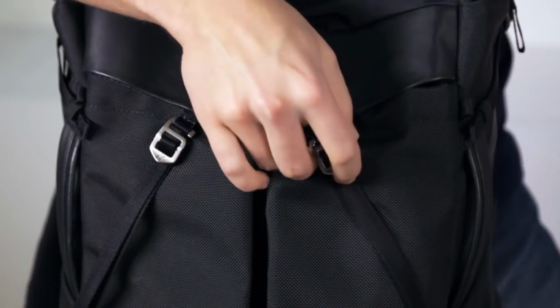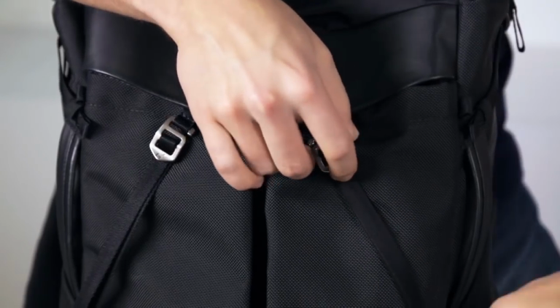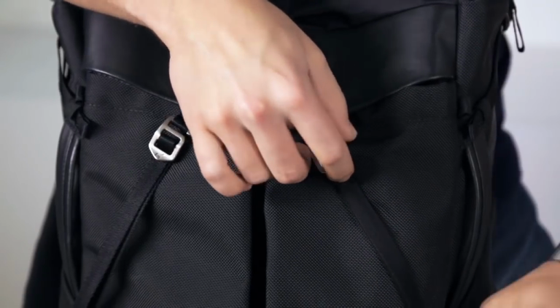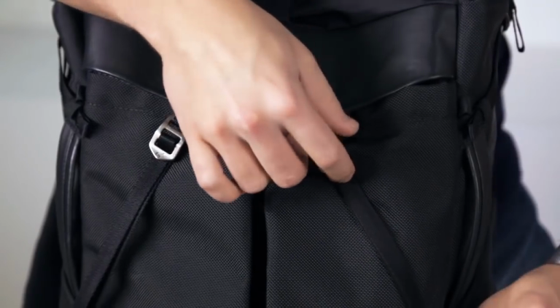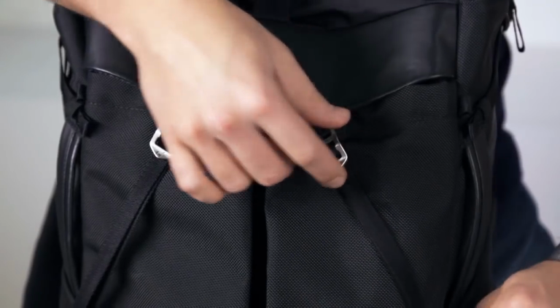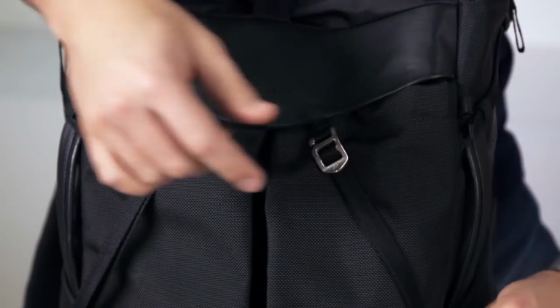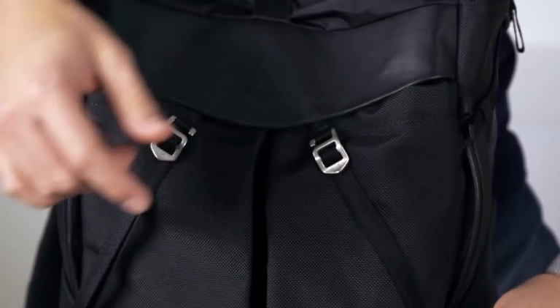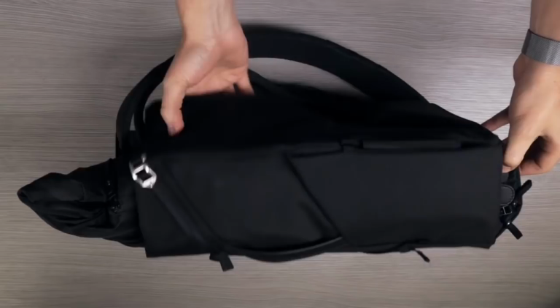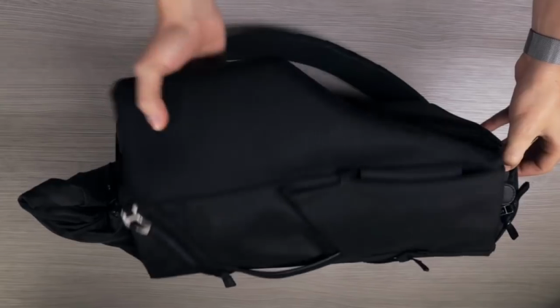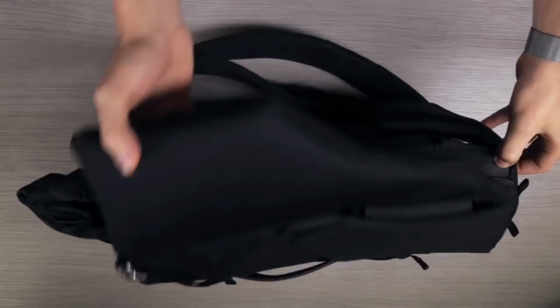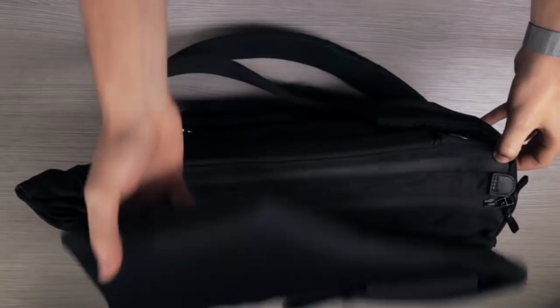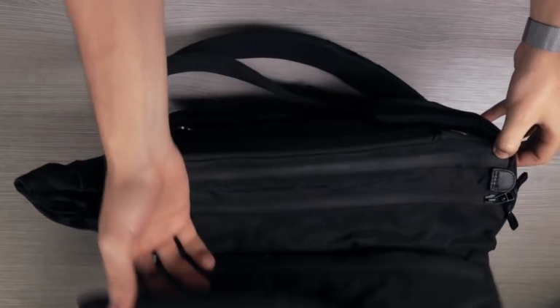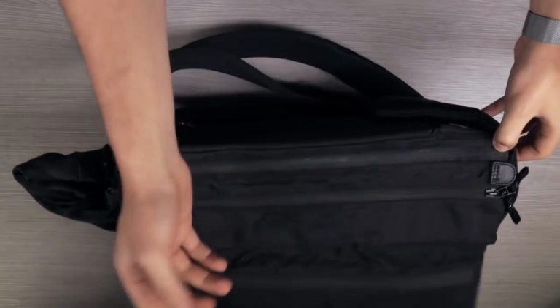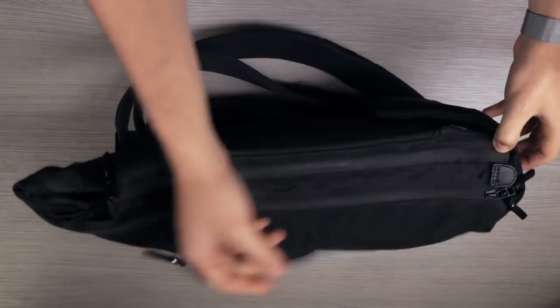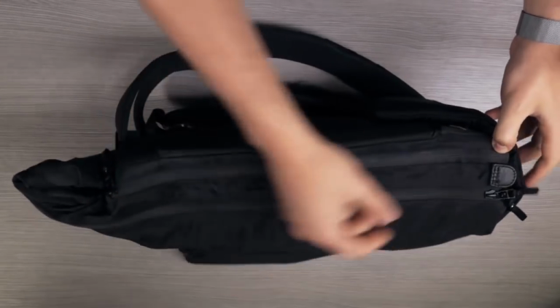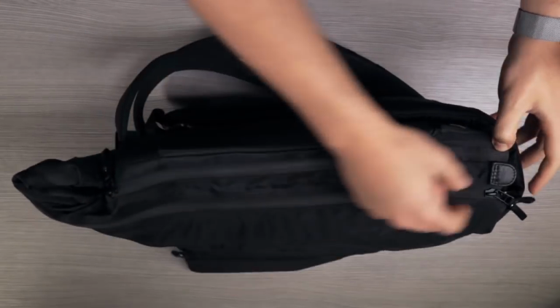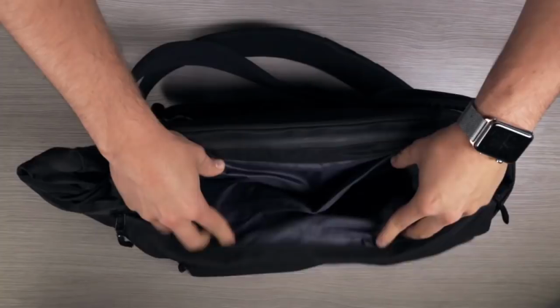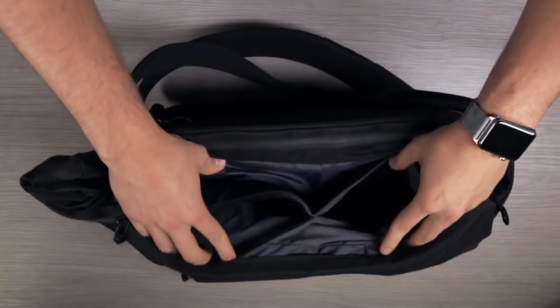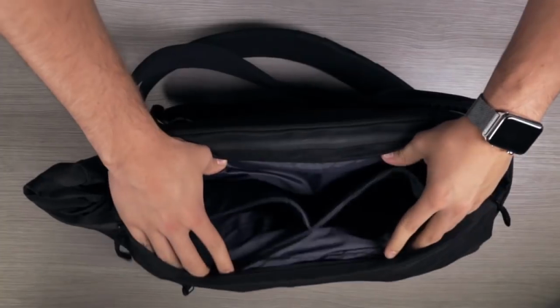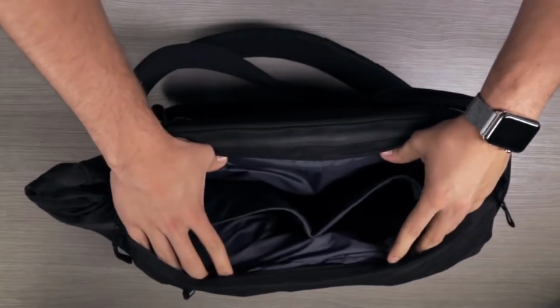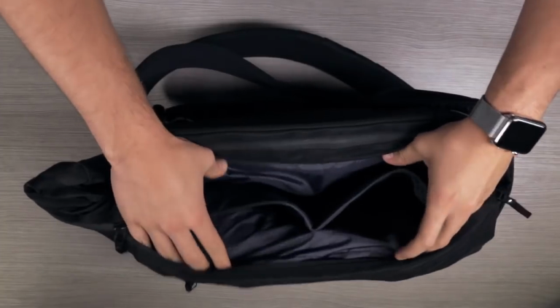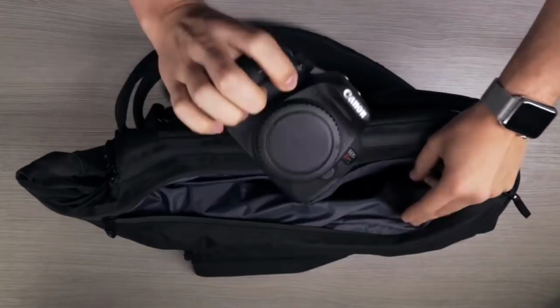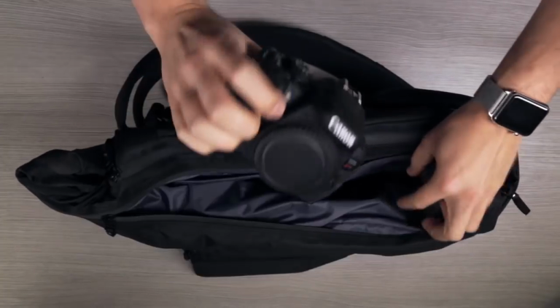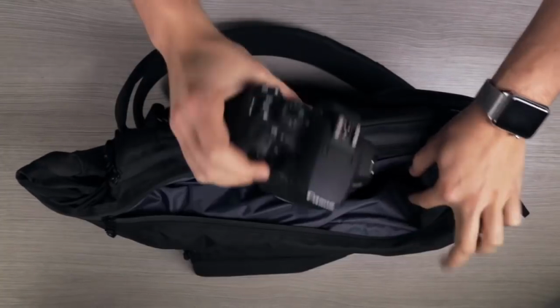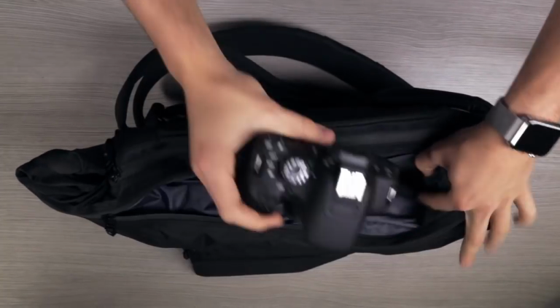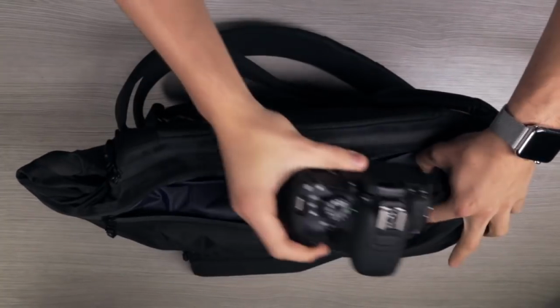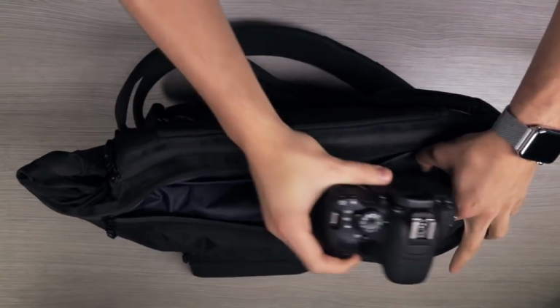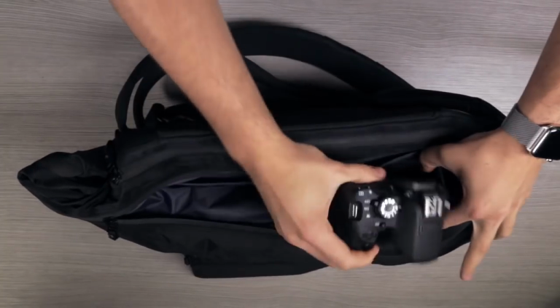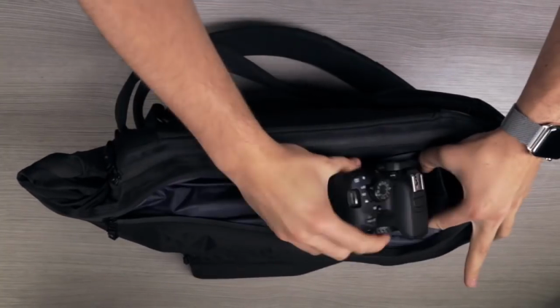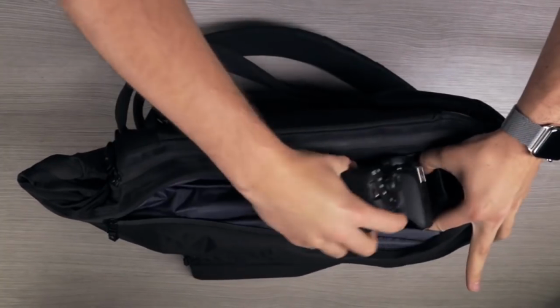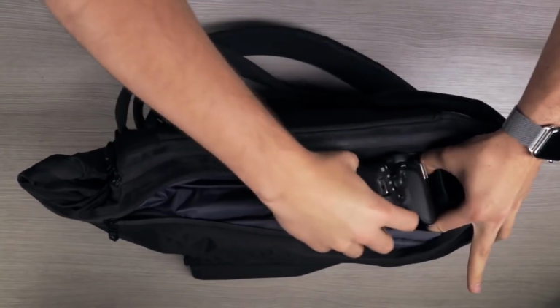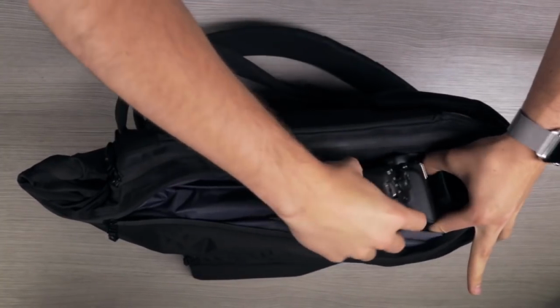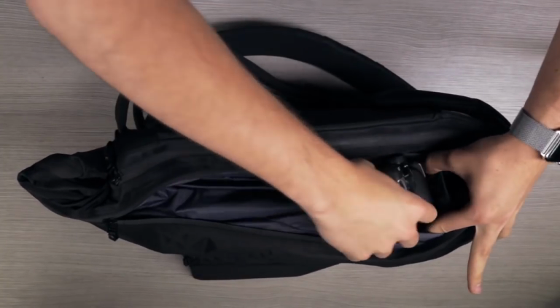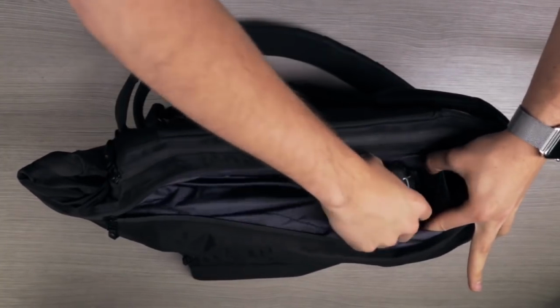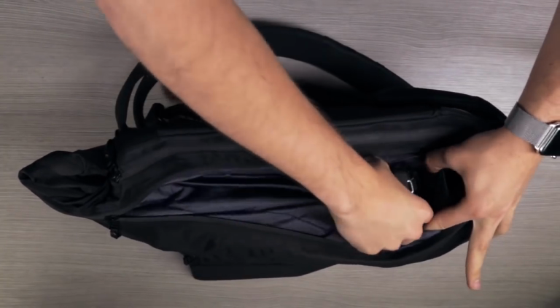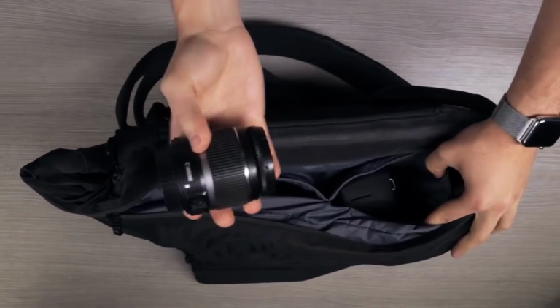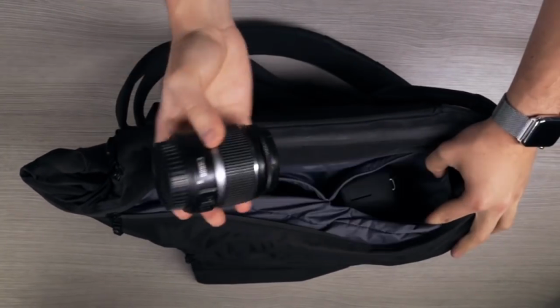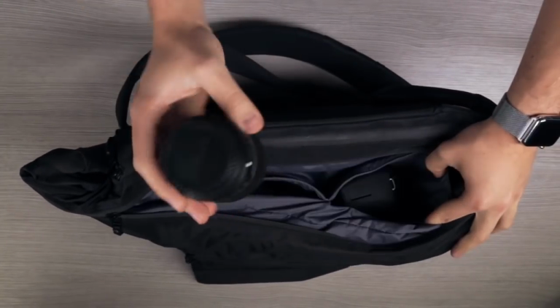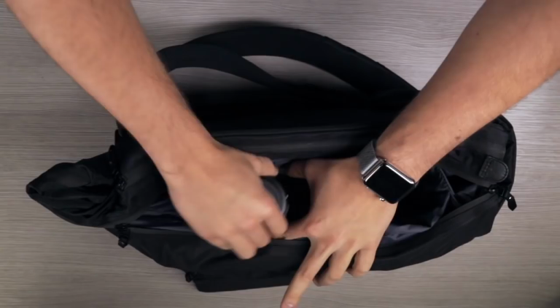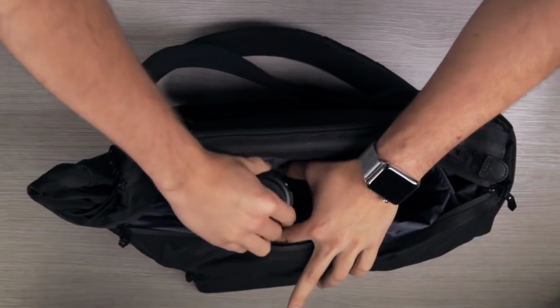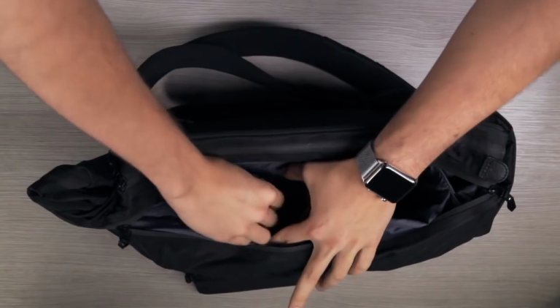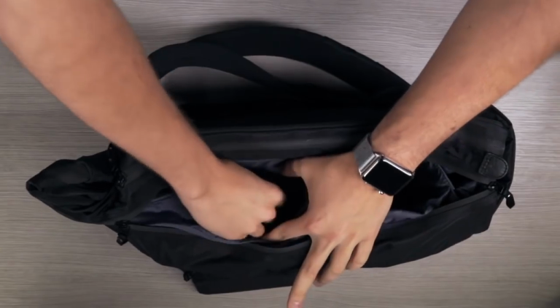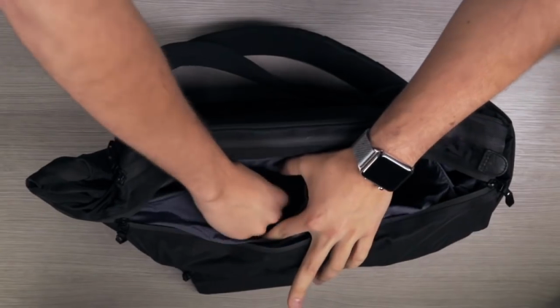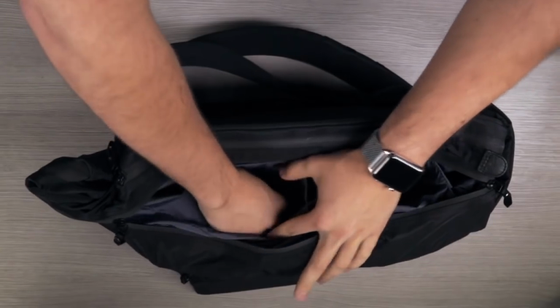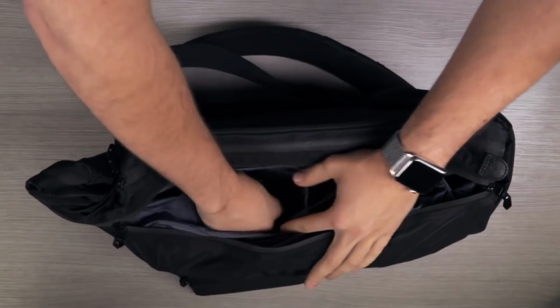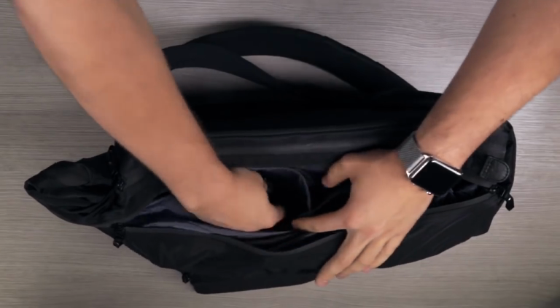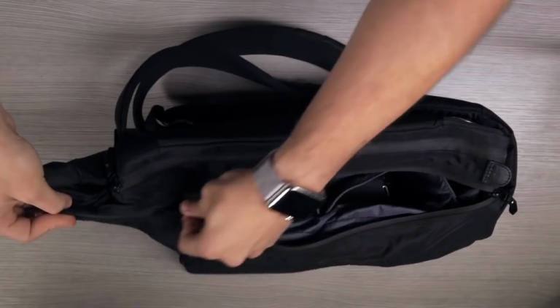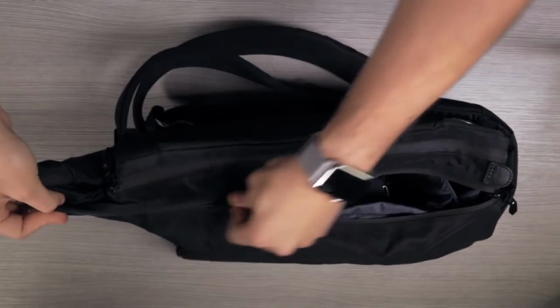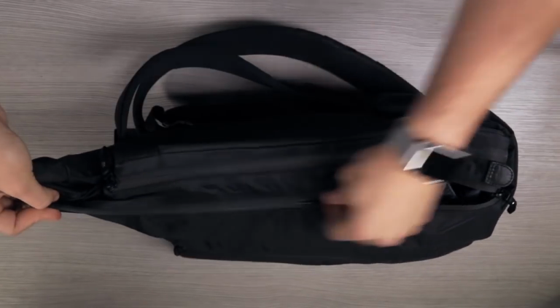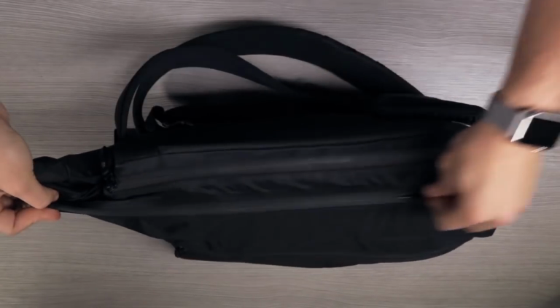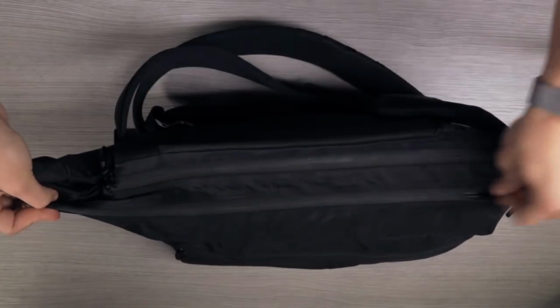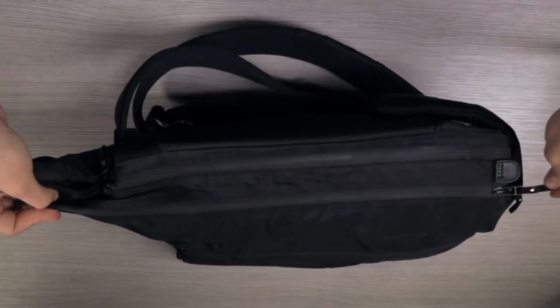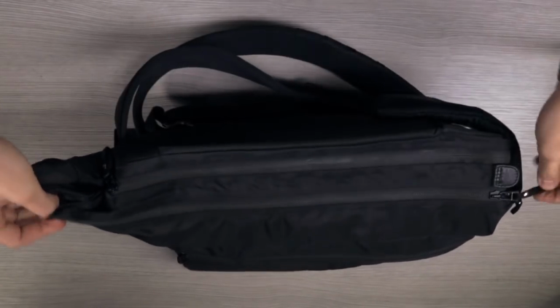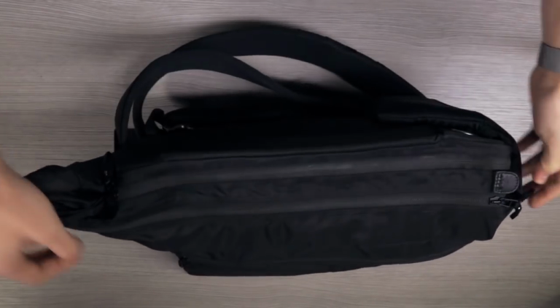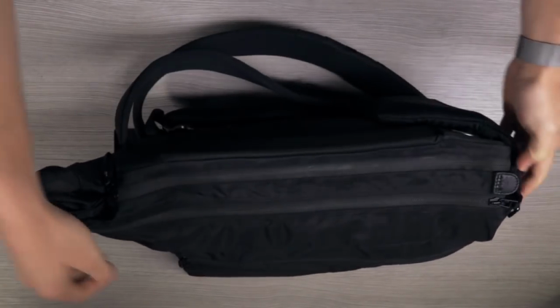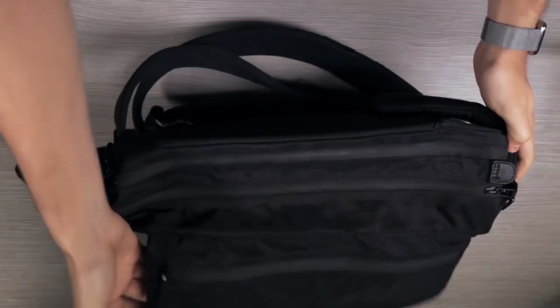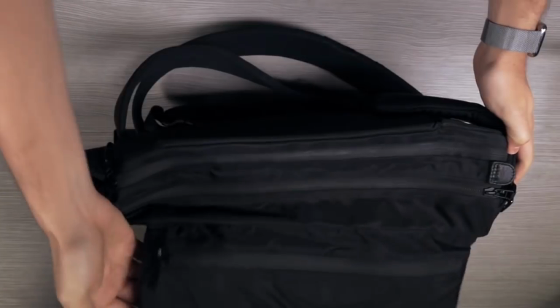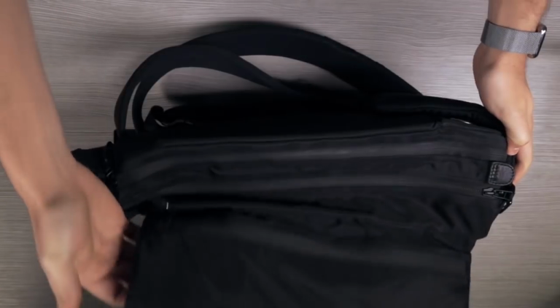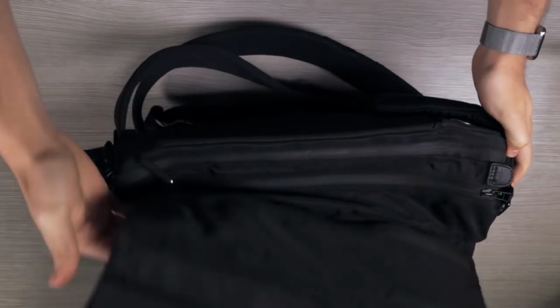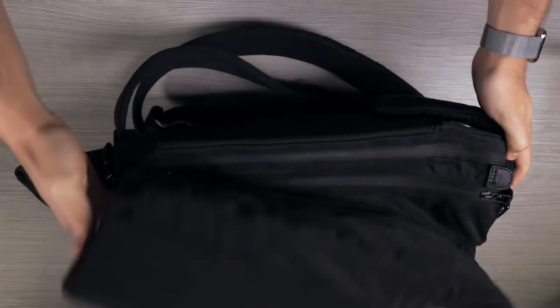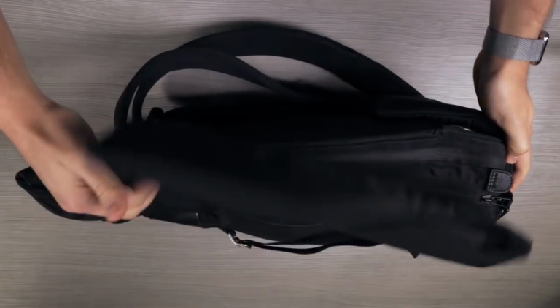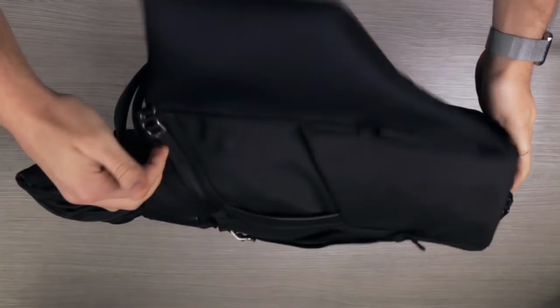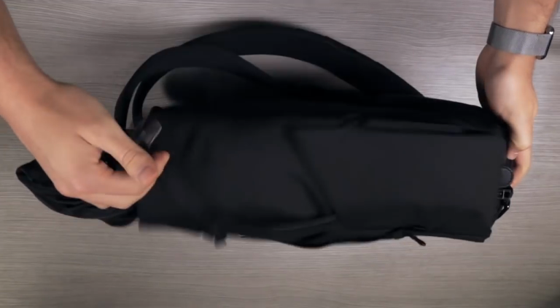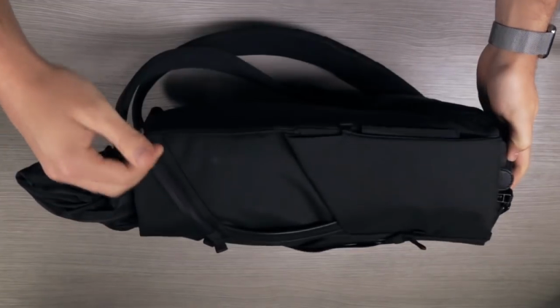You can also place large items like a DSLR camera in these two padded inner pockets to access them quickly and keep them protected at the same time.